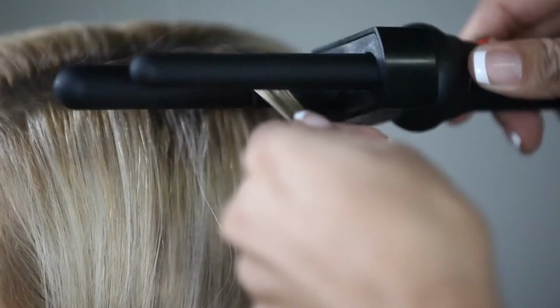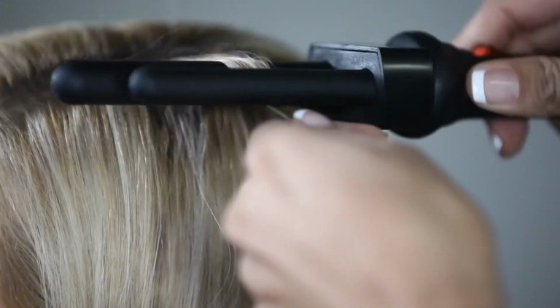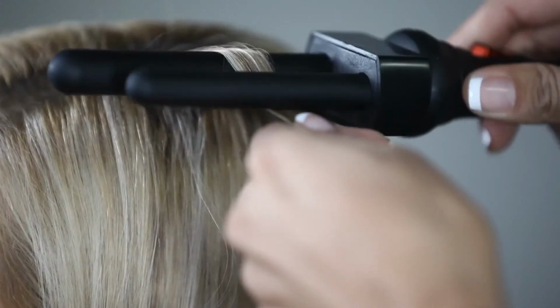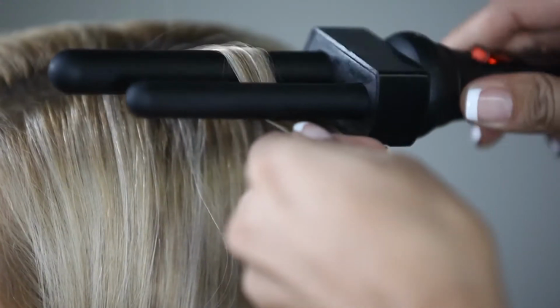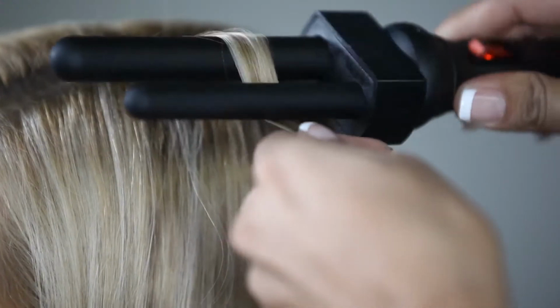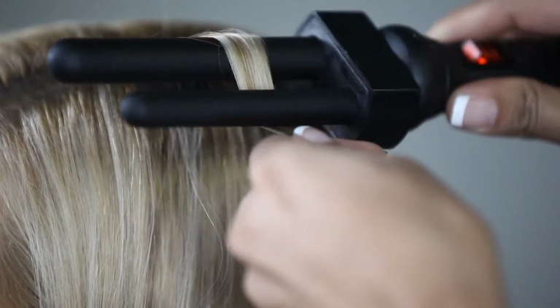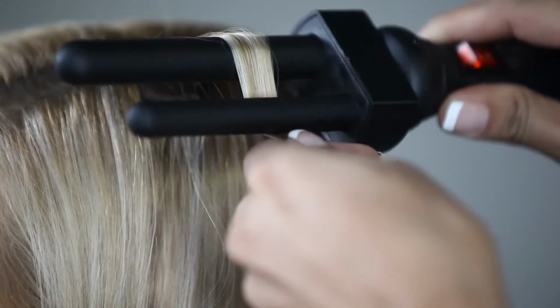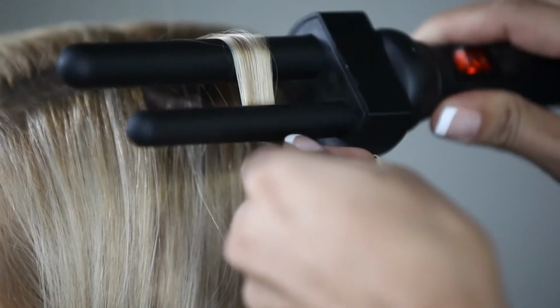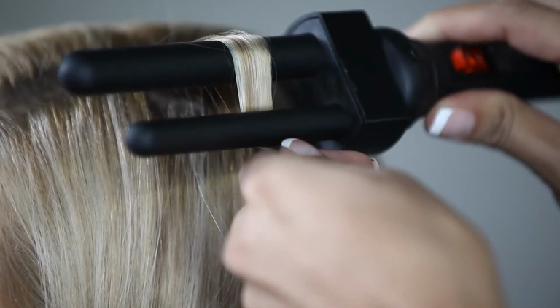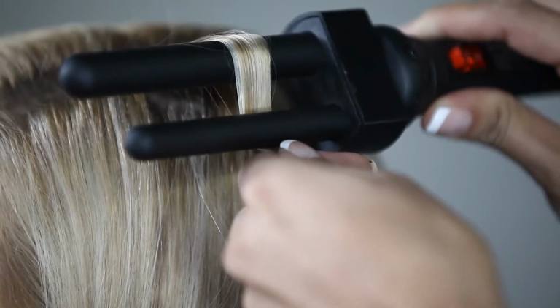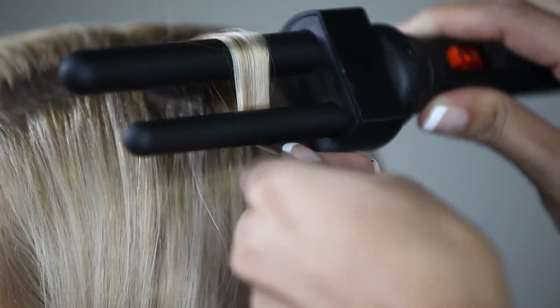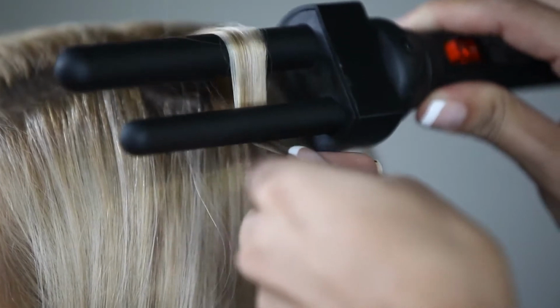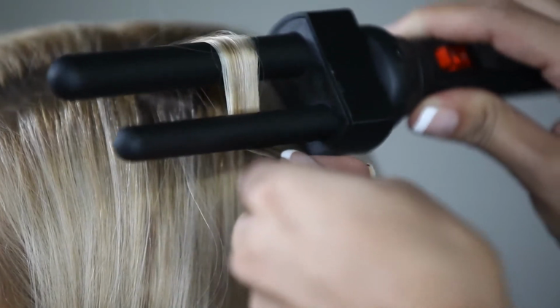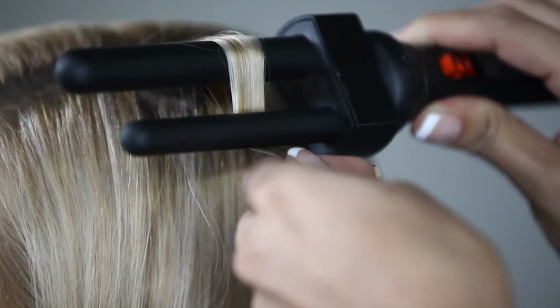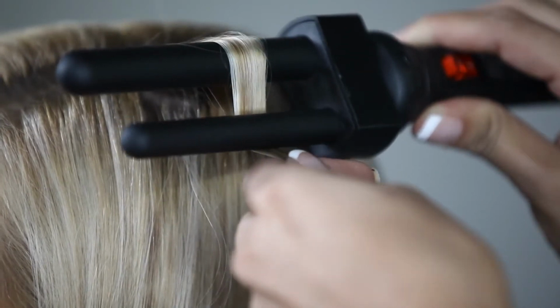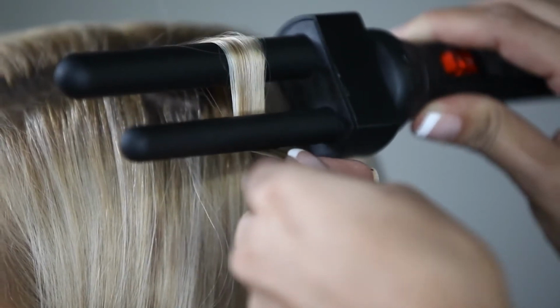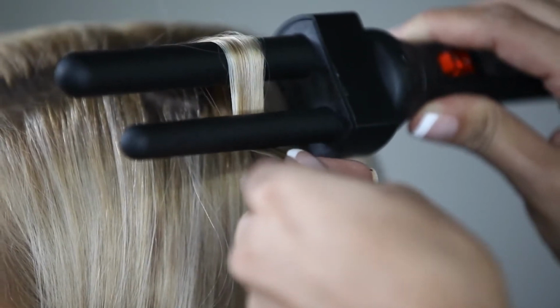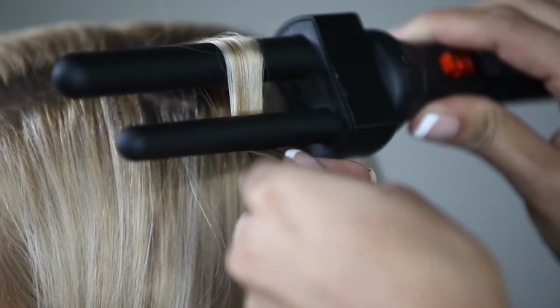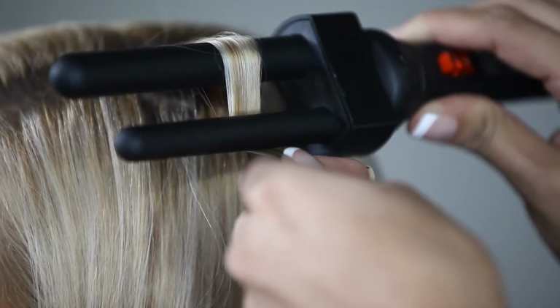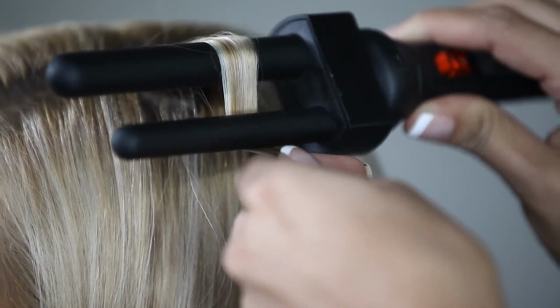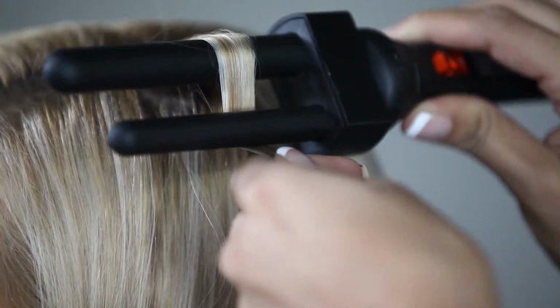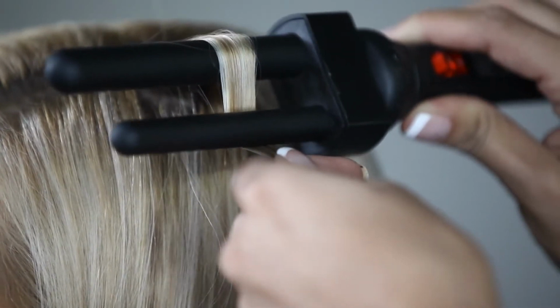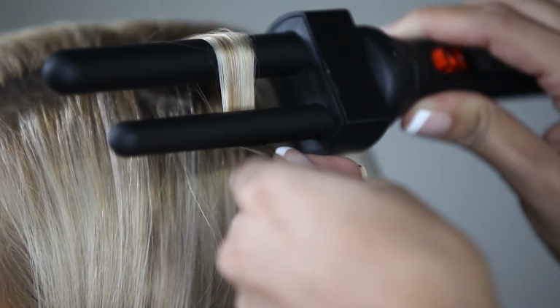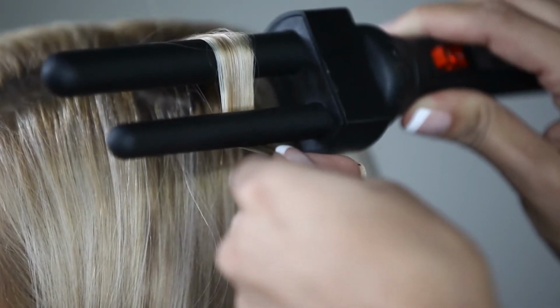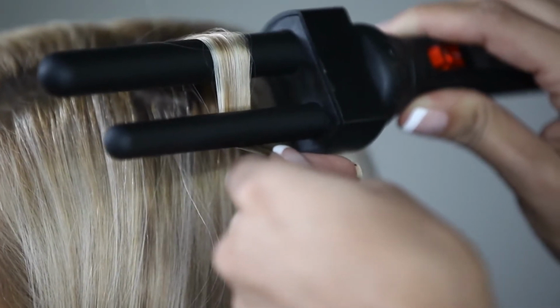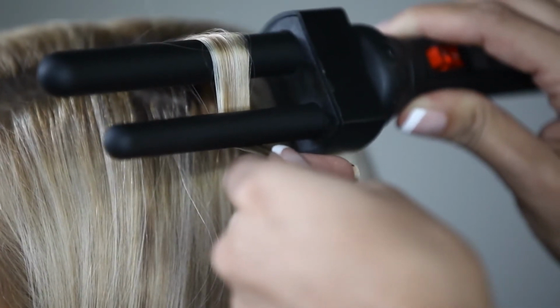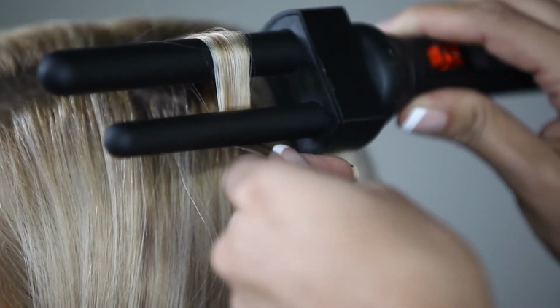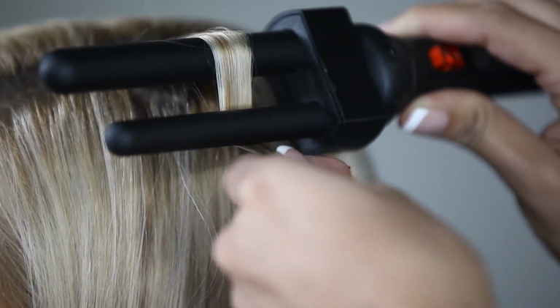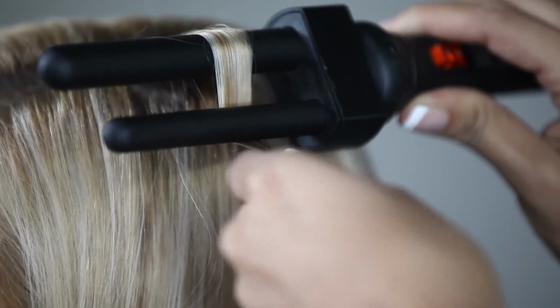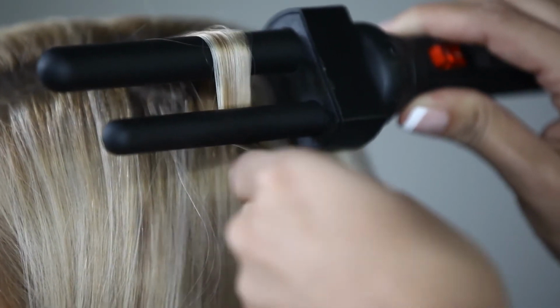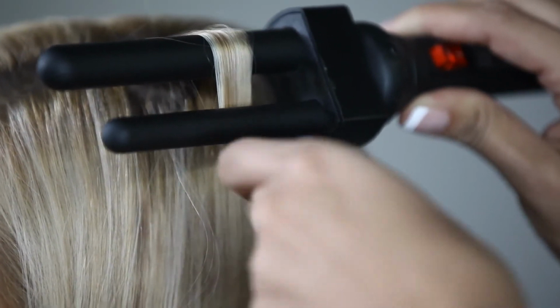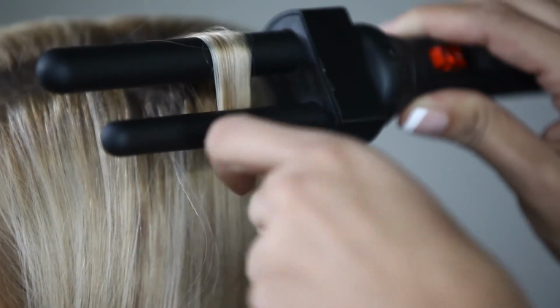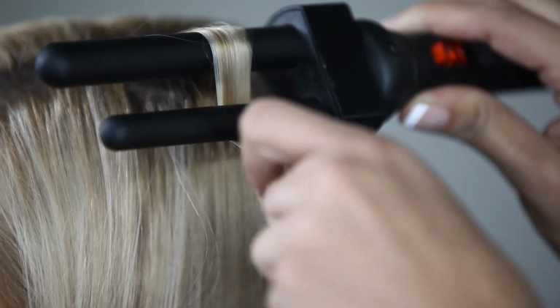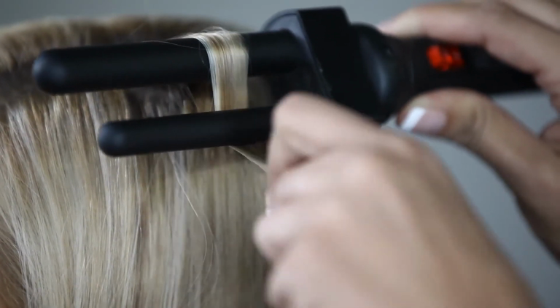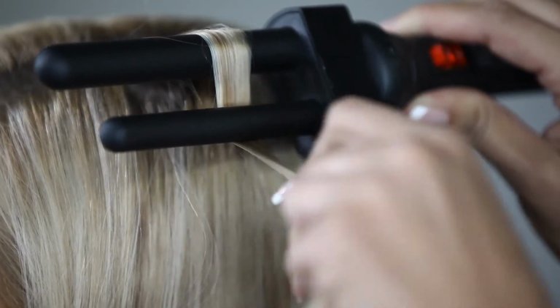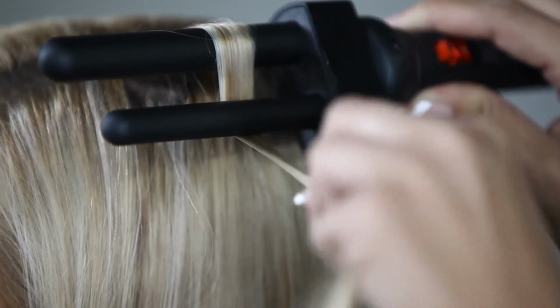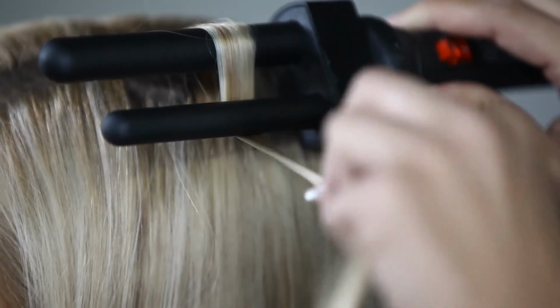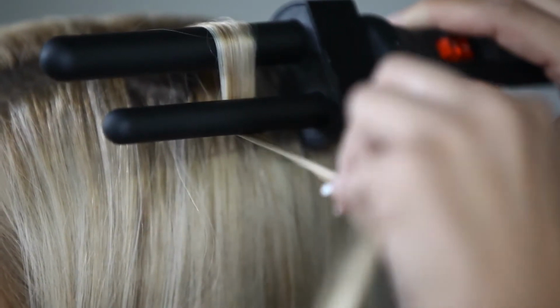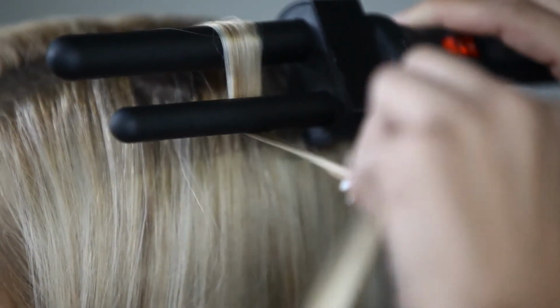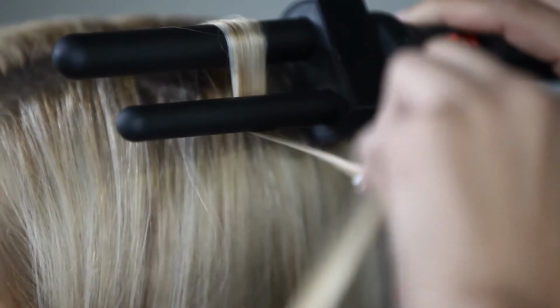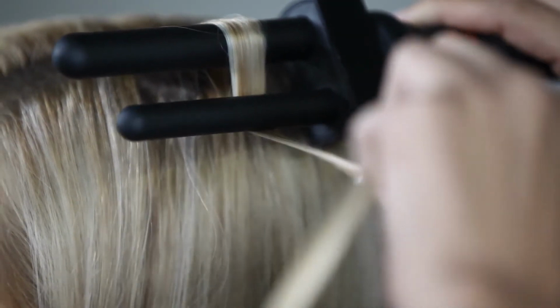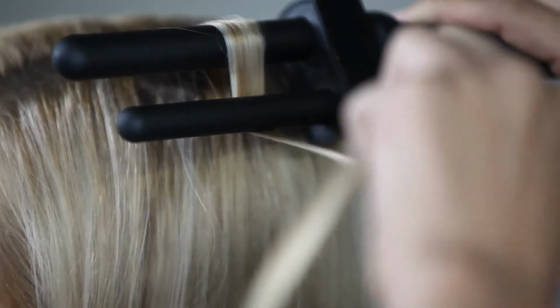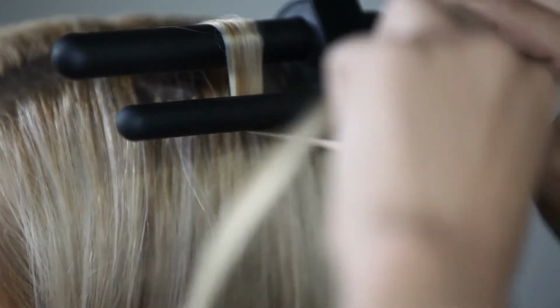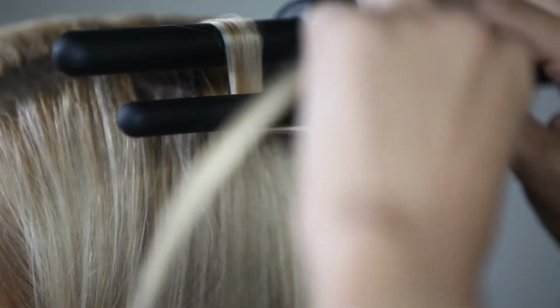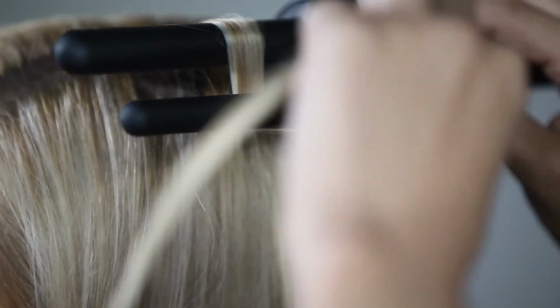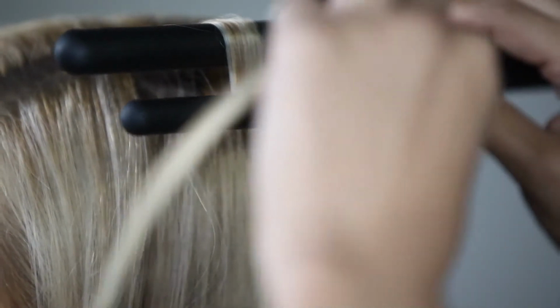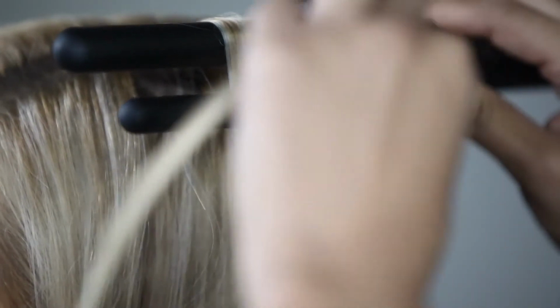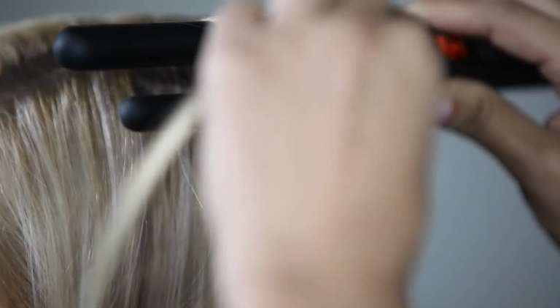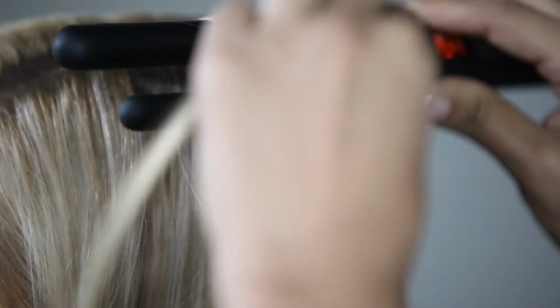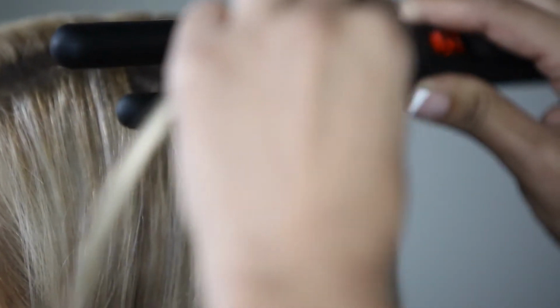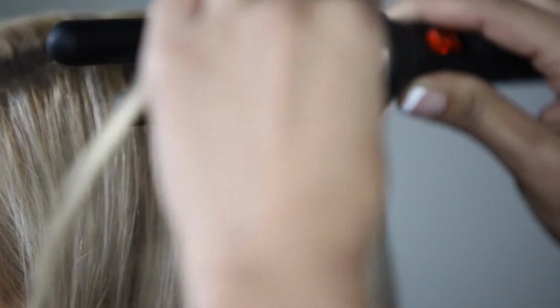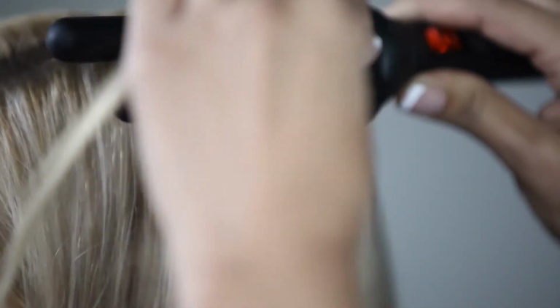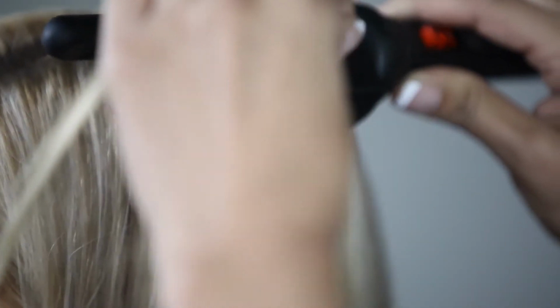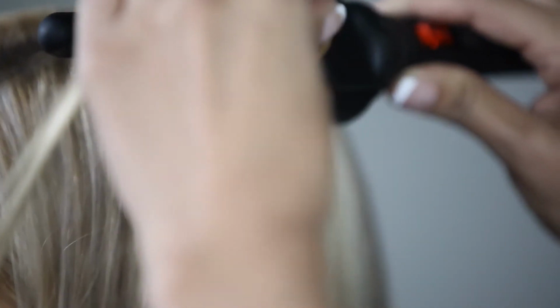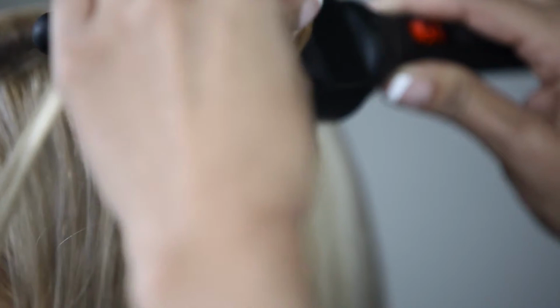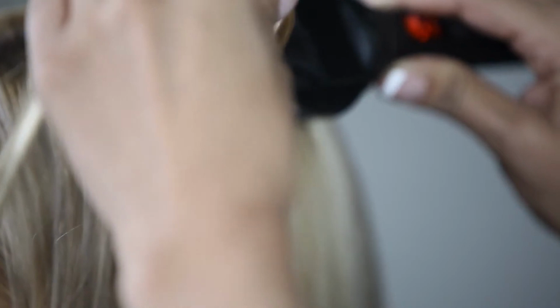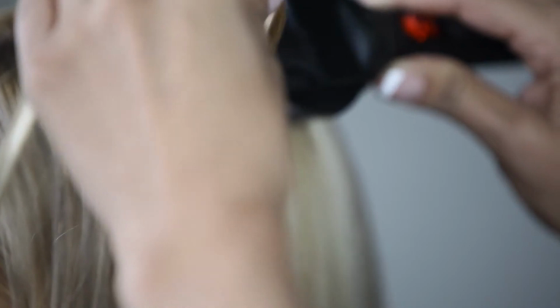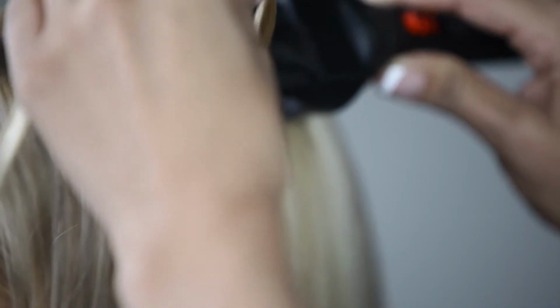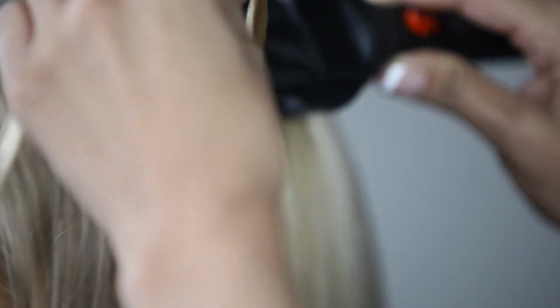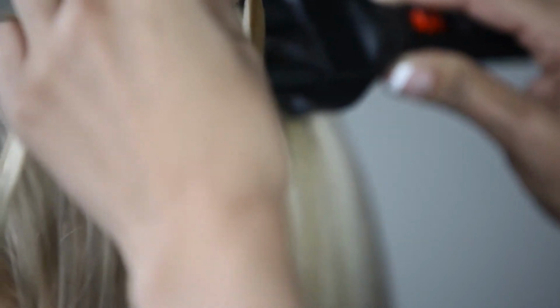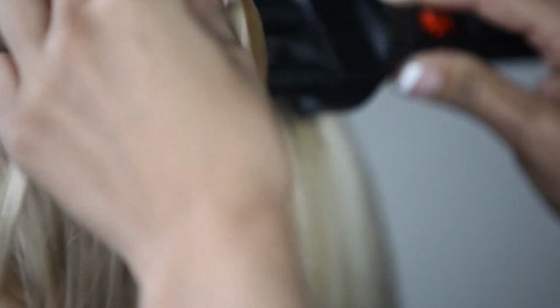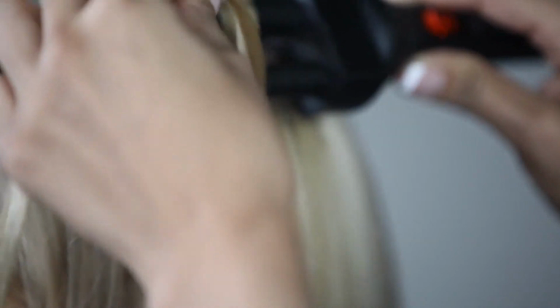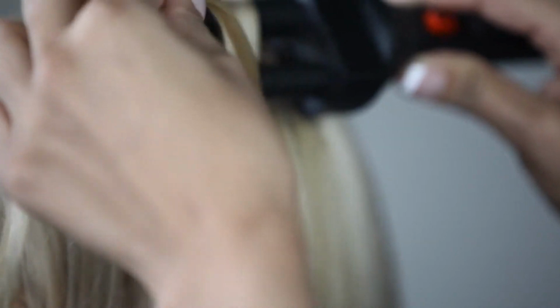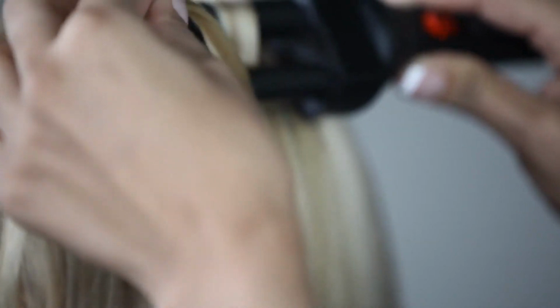Rotate the iron toward you, holding the iron in a horizontal position. Lock your wrist and keep your hand firm and steady.